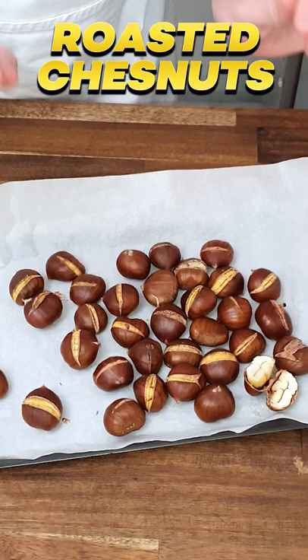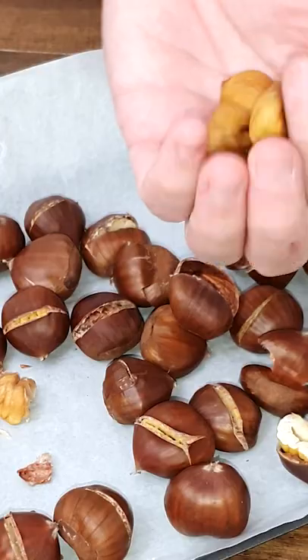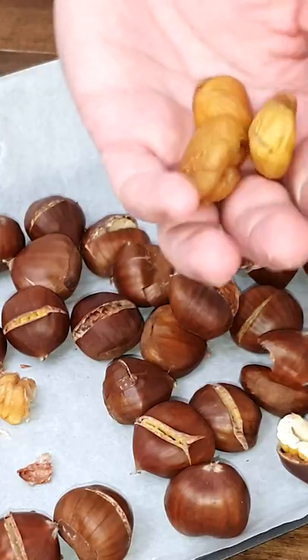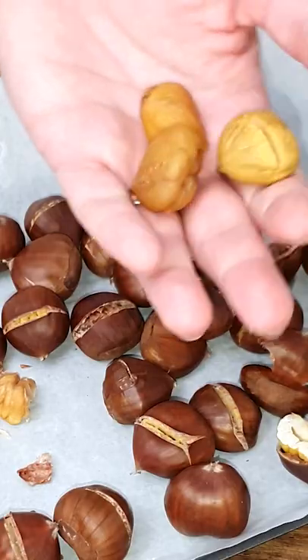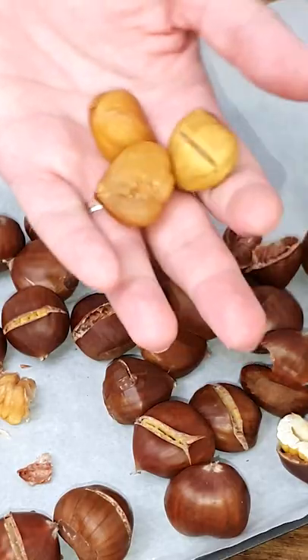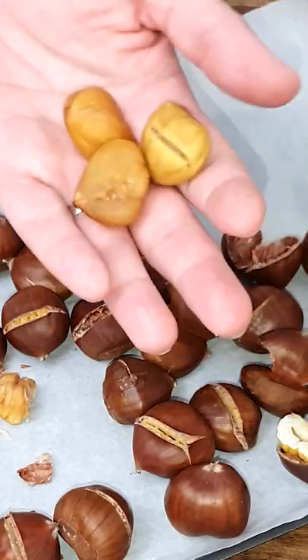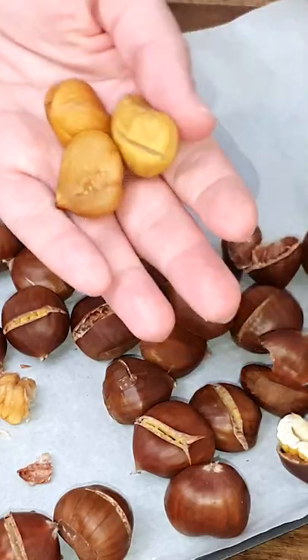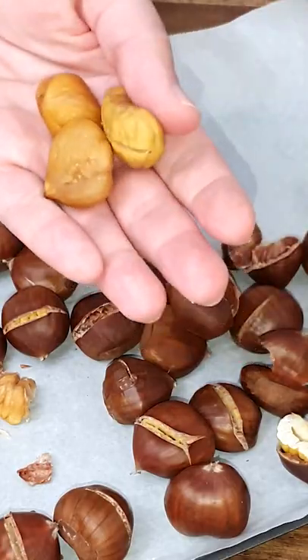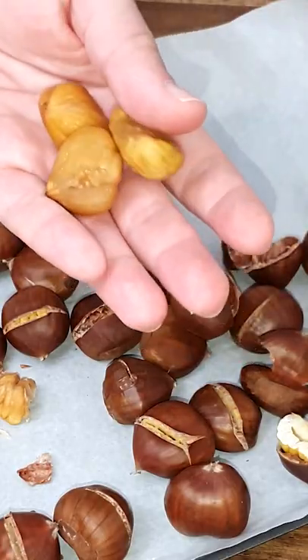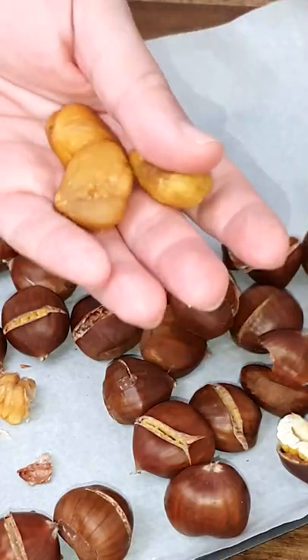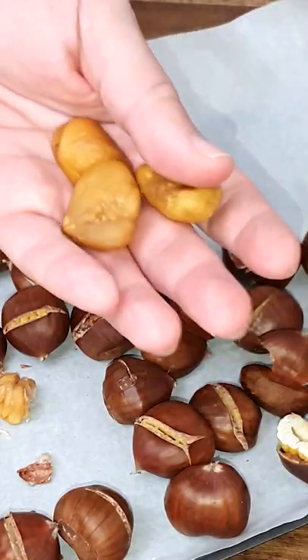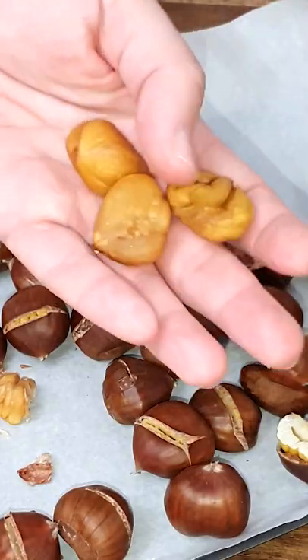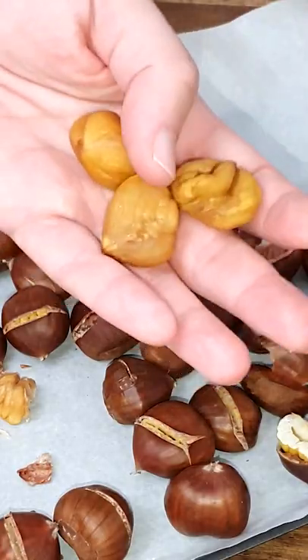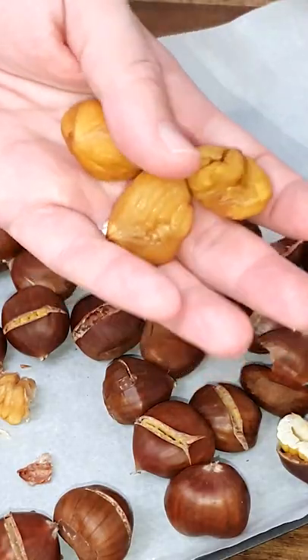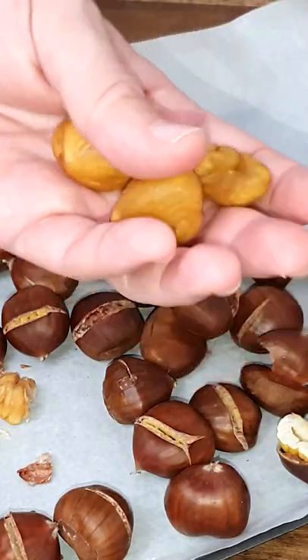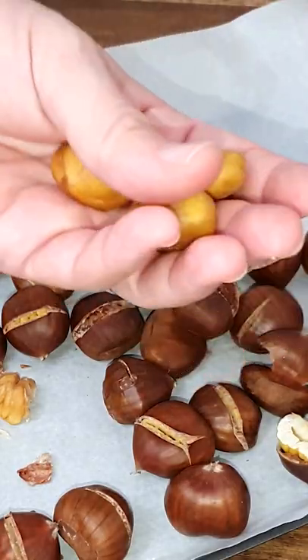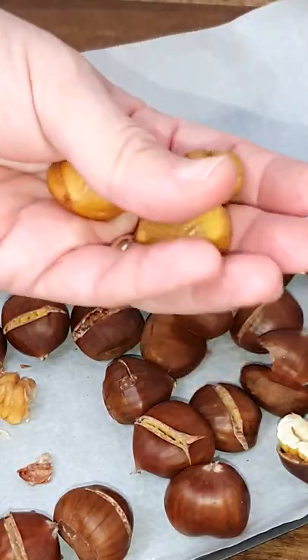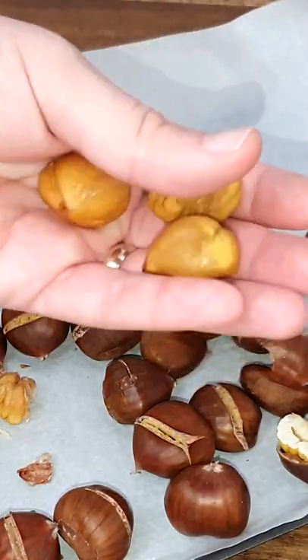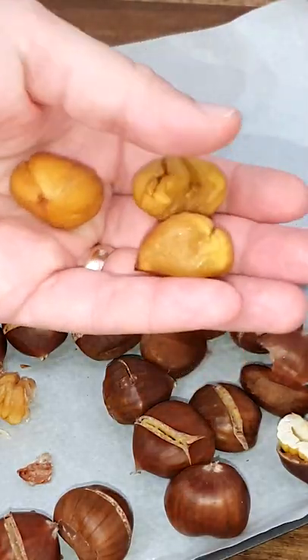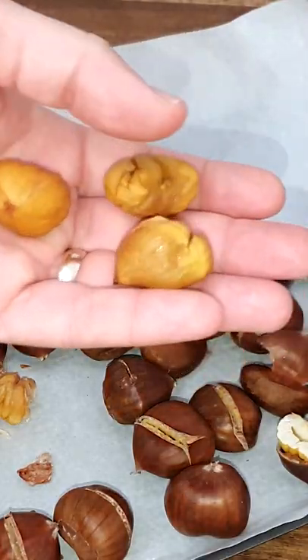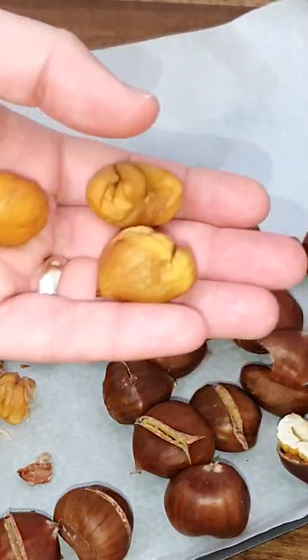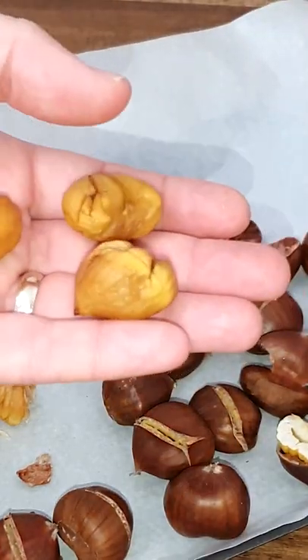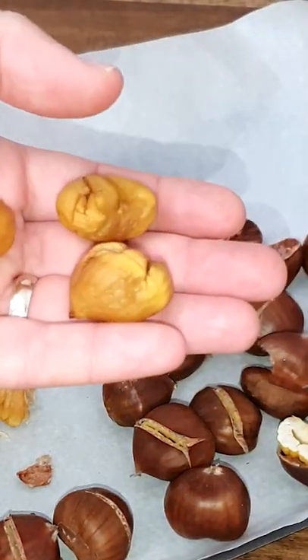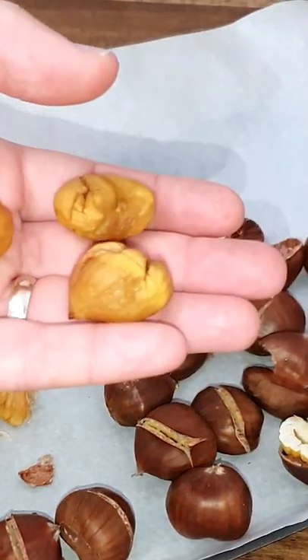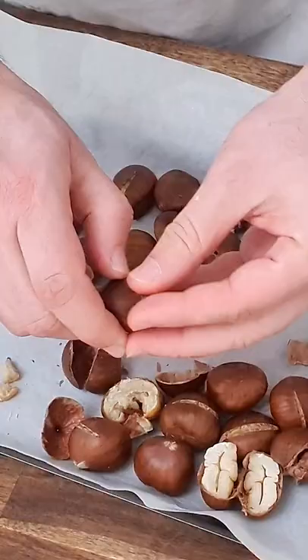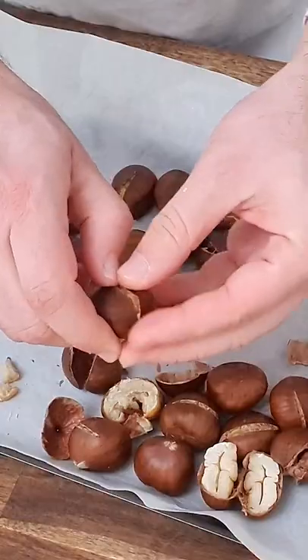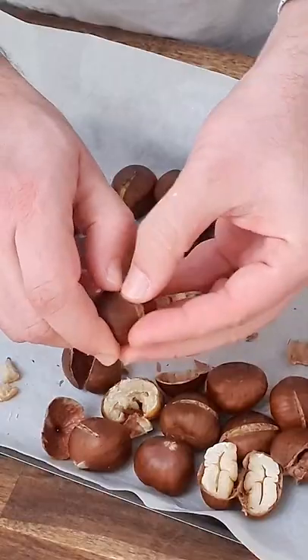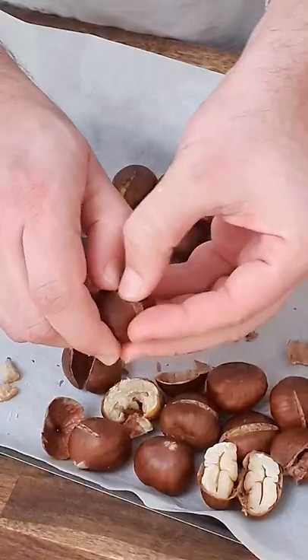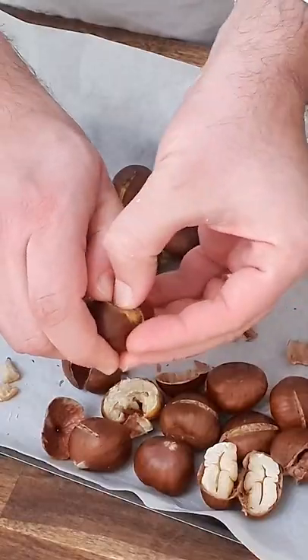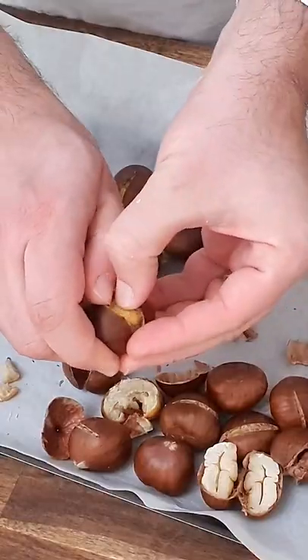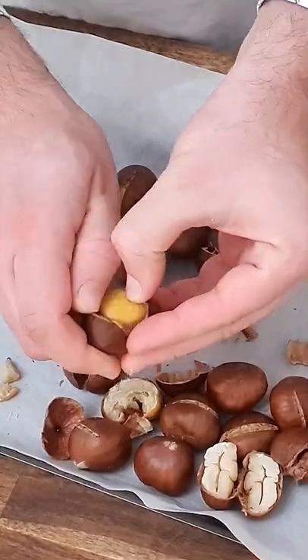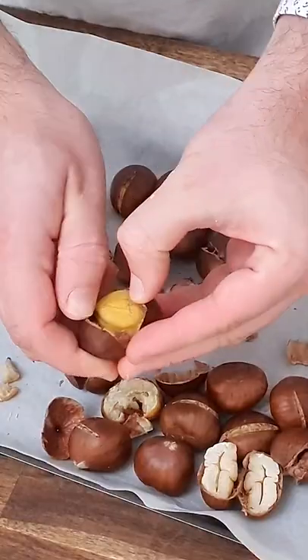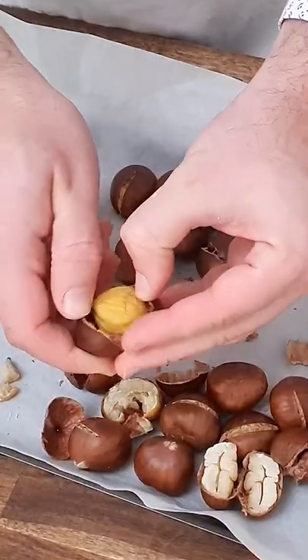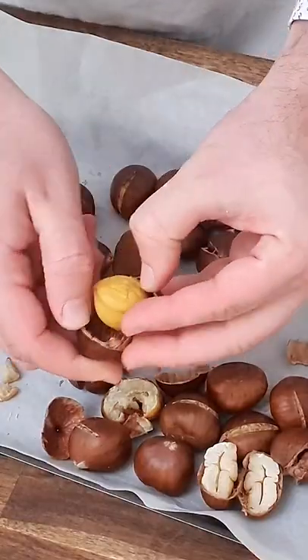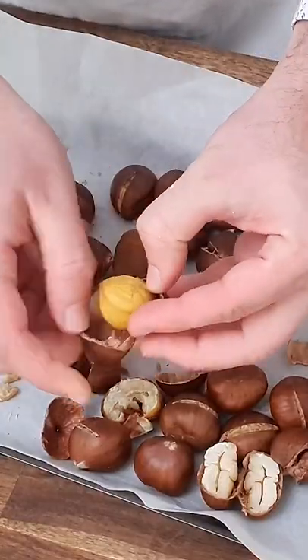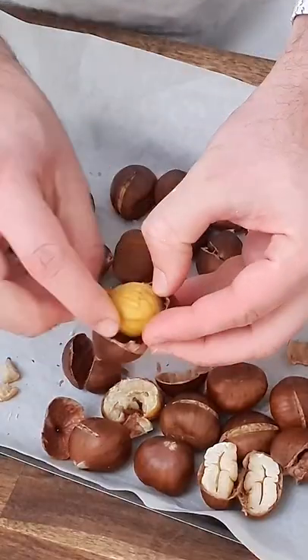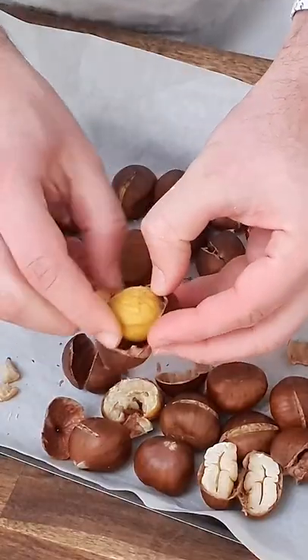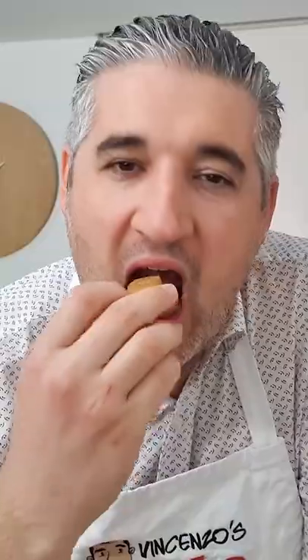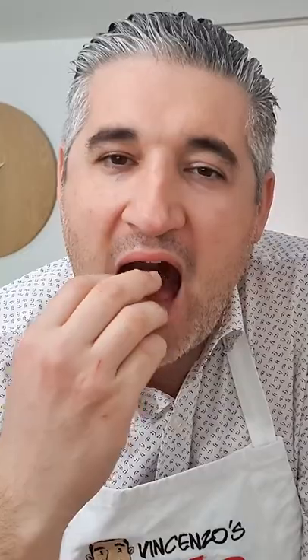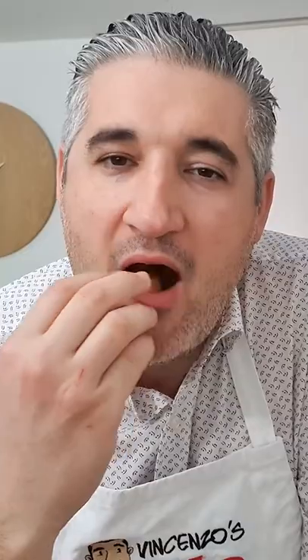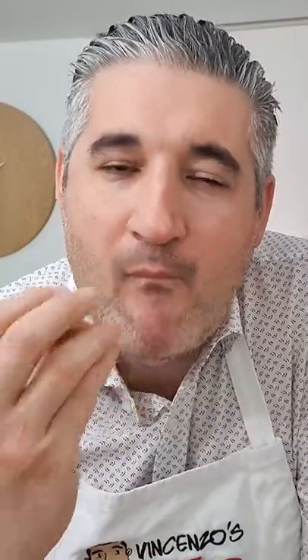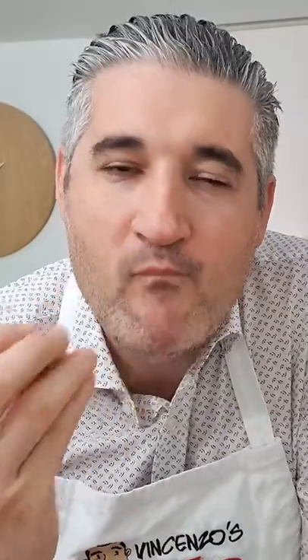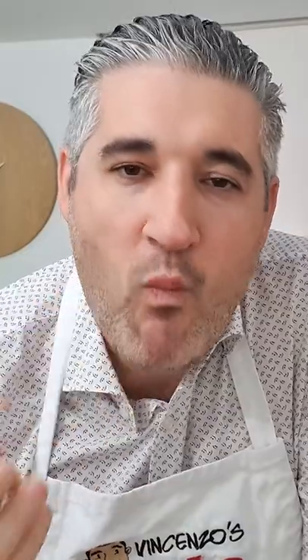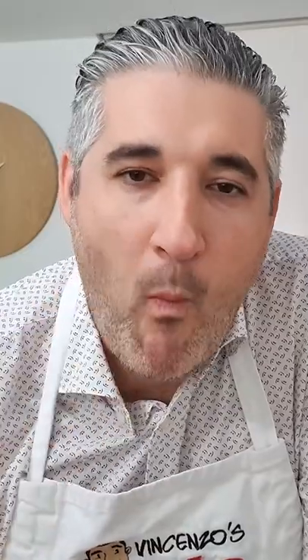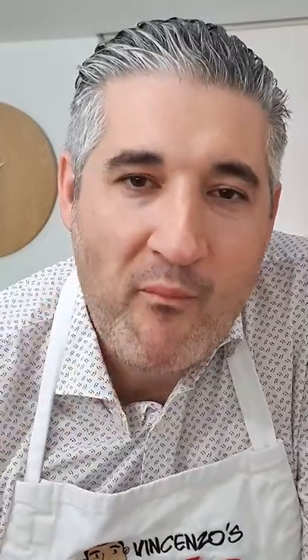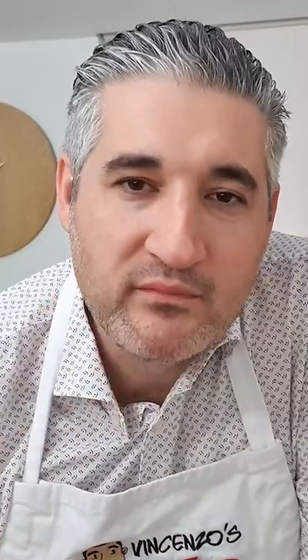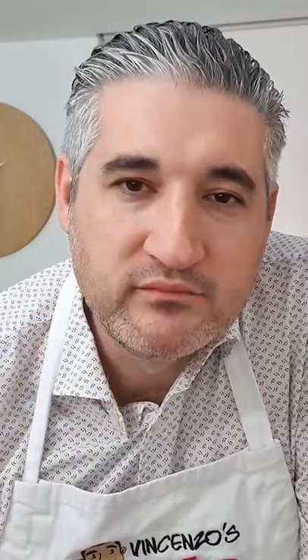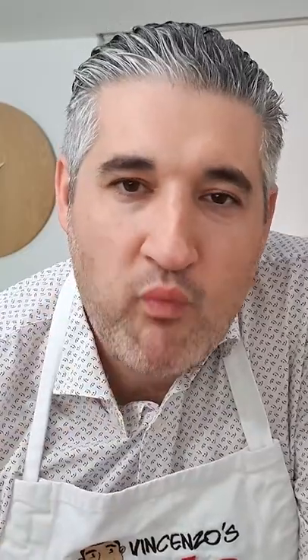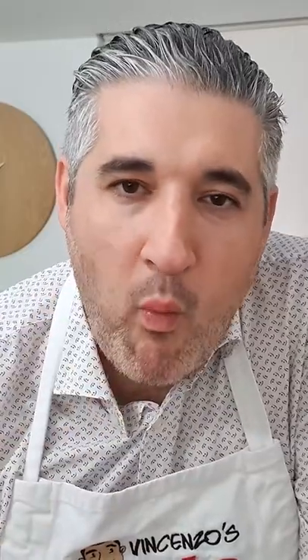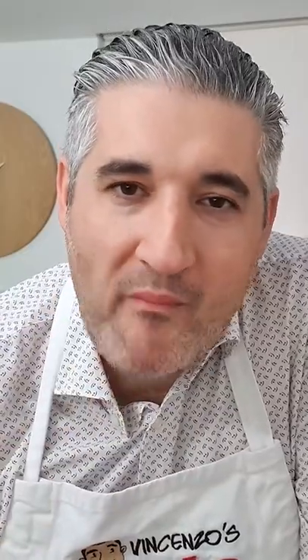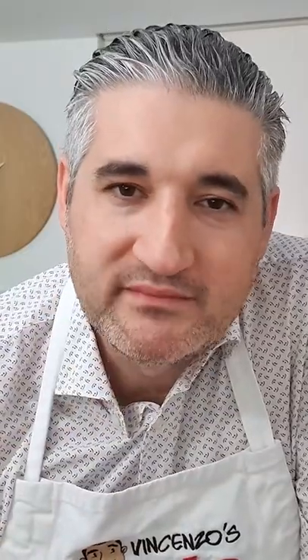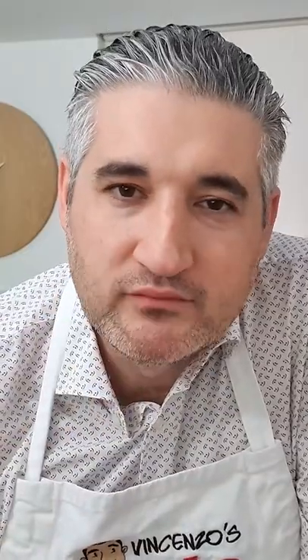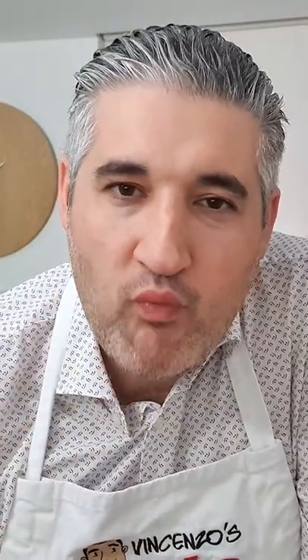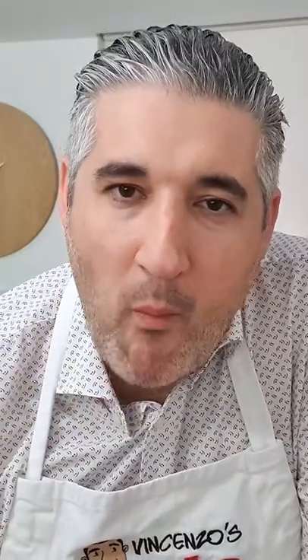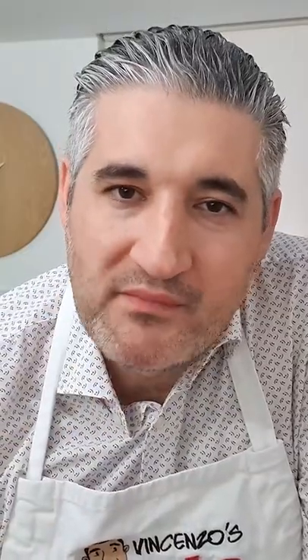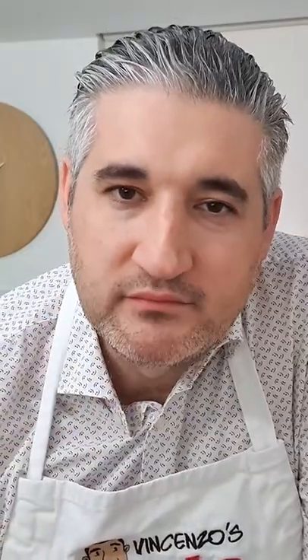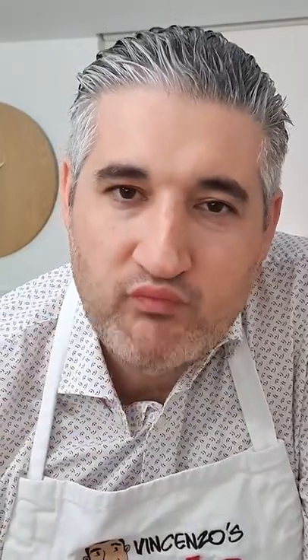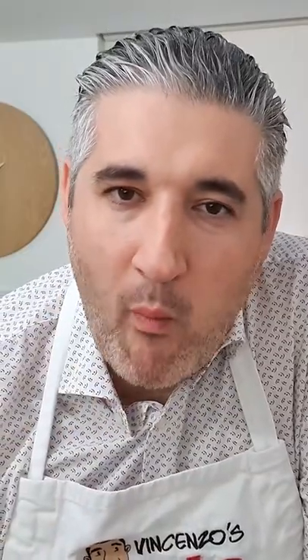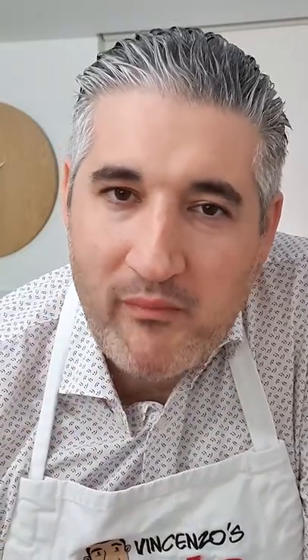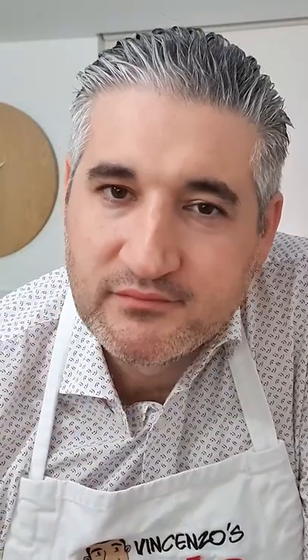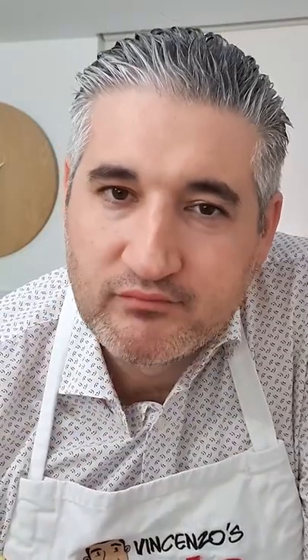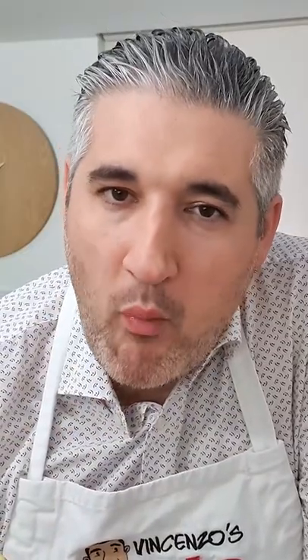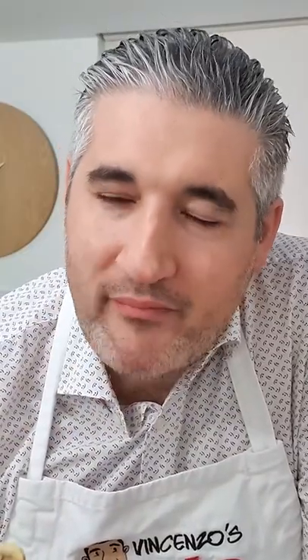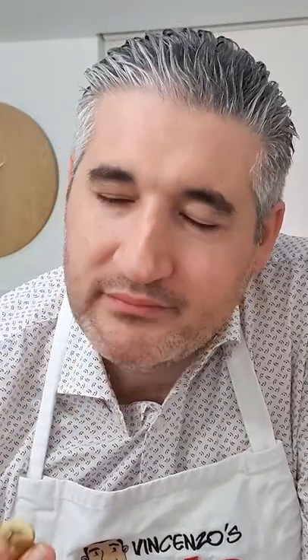You can always find my recipes on my website, but here it is — an easy way to make chestnuts, and they come out perfect.